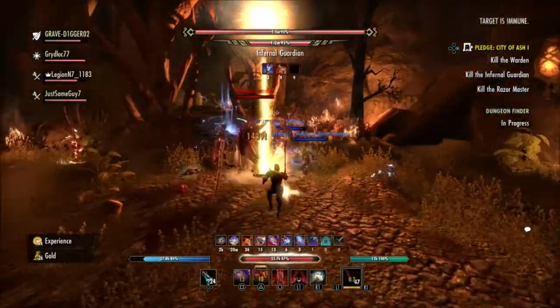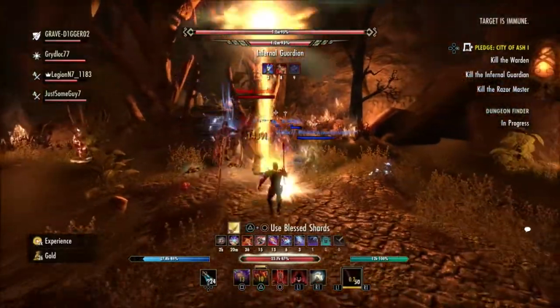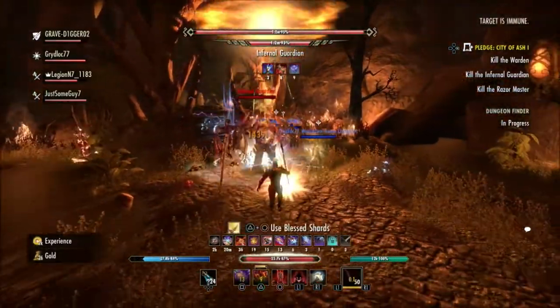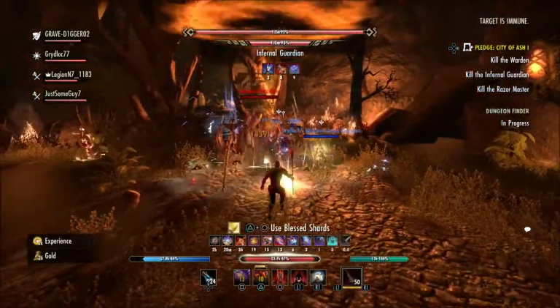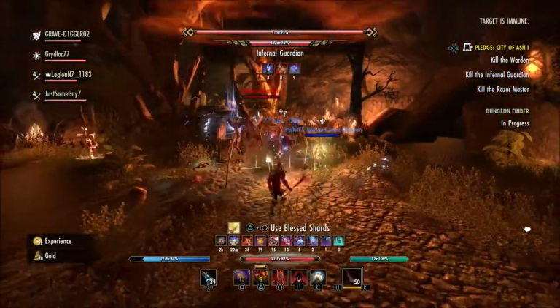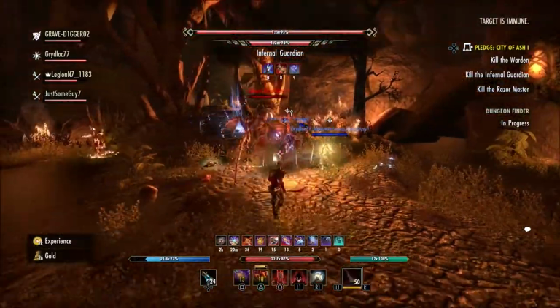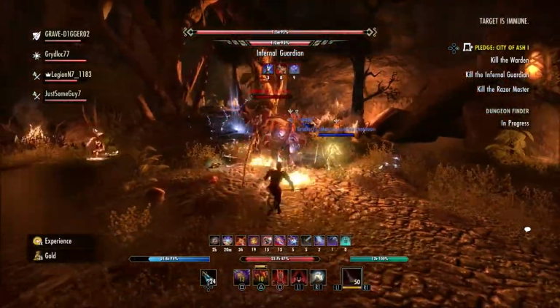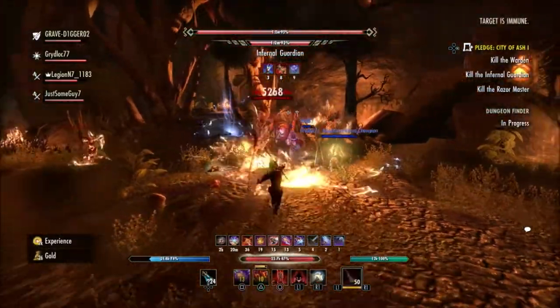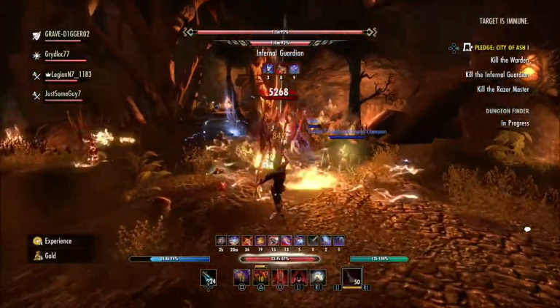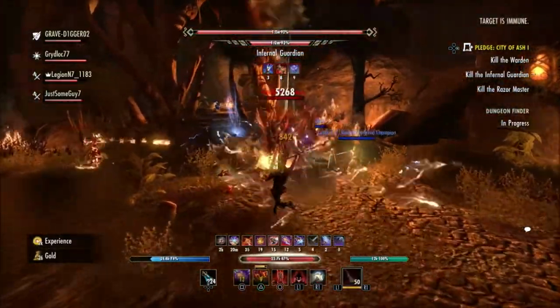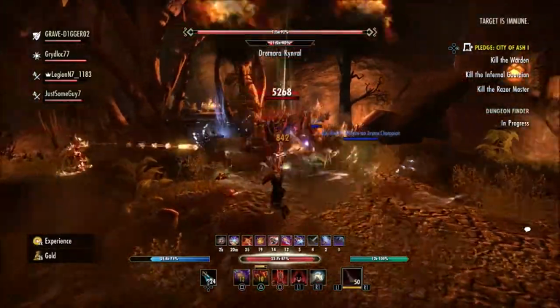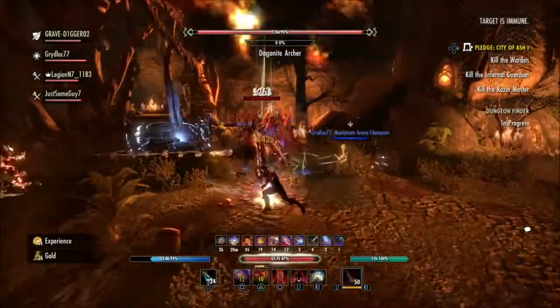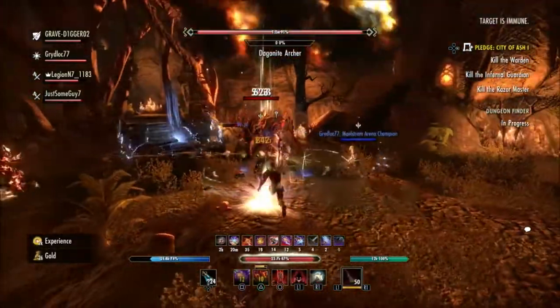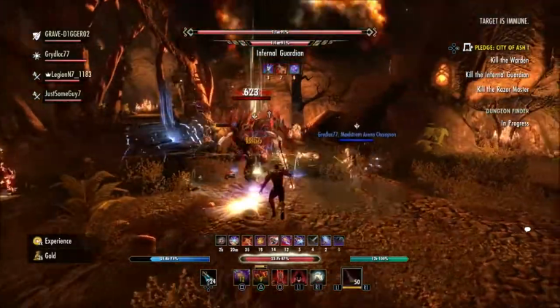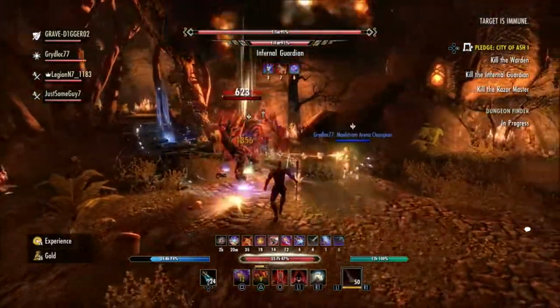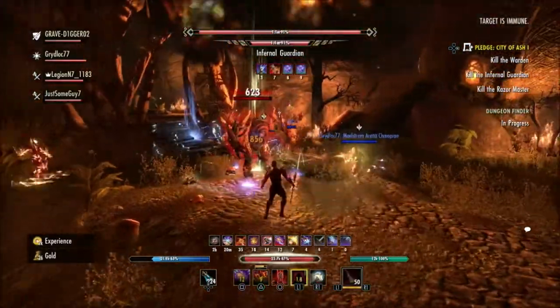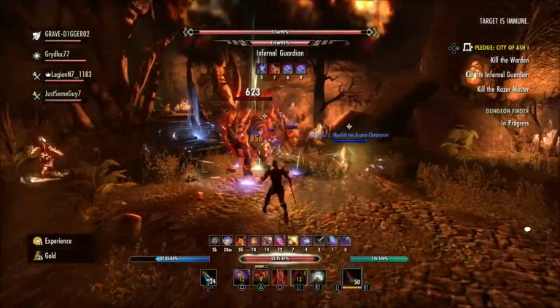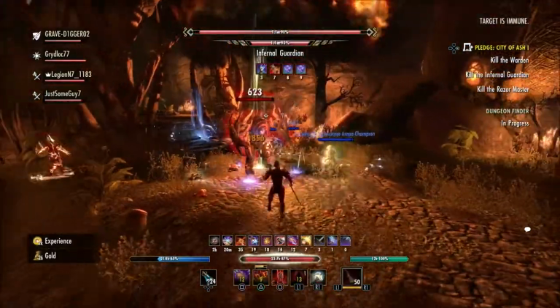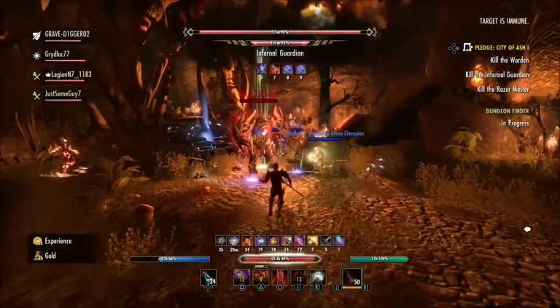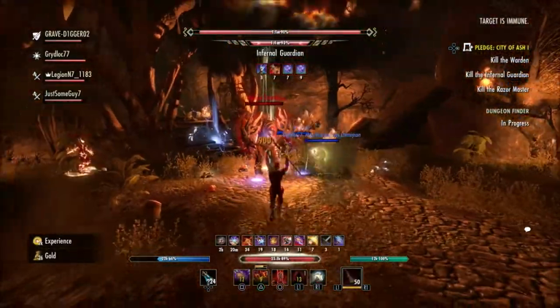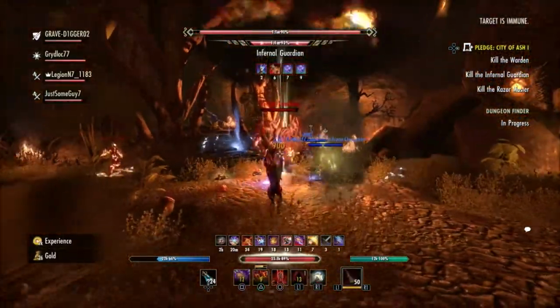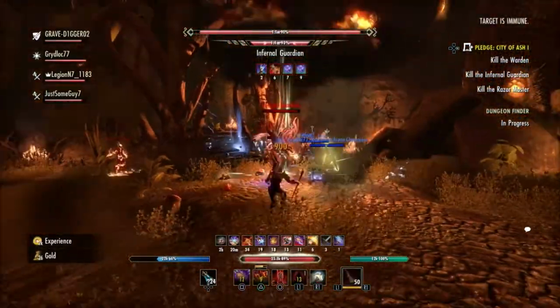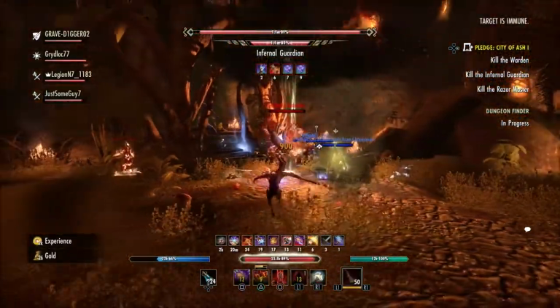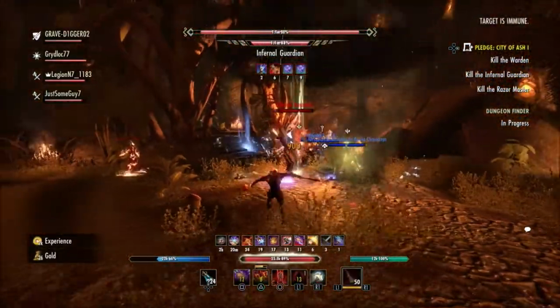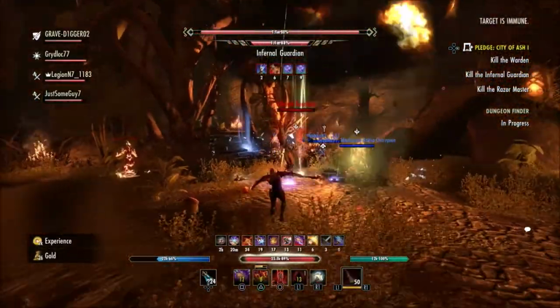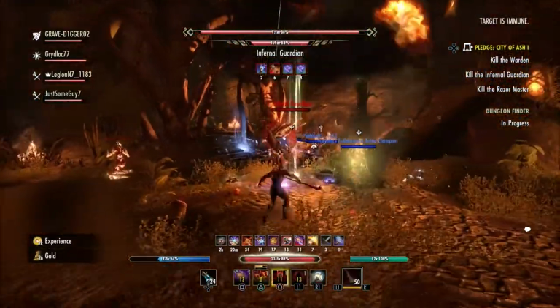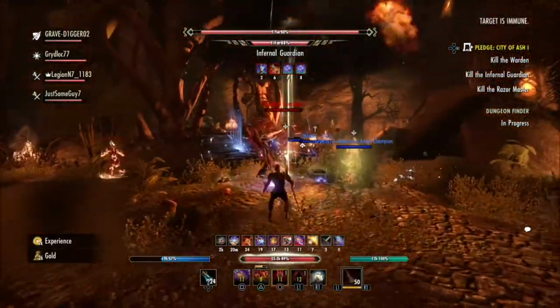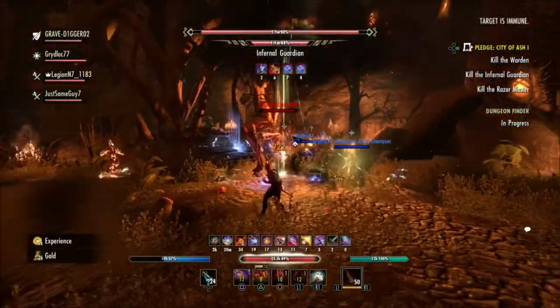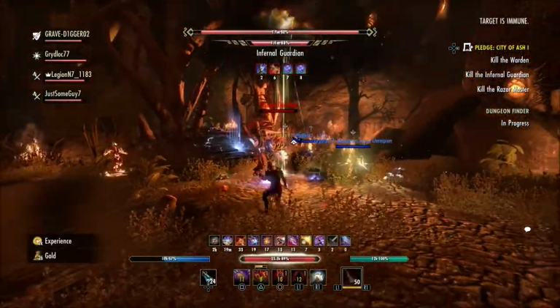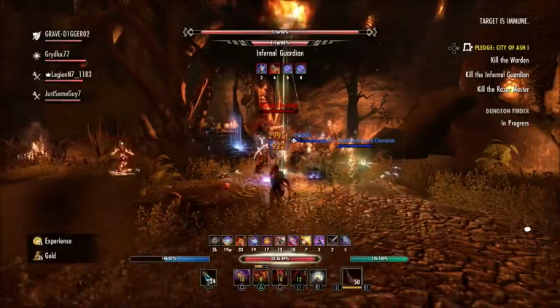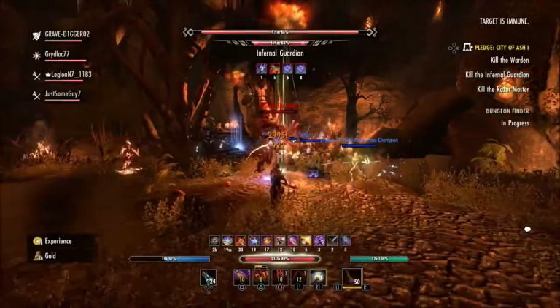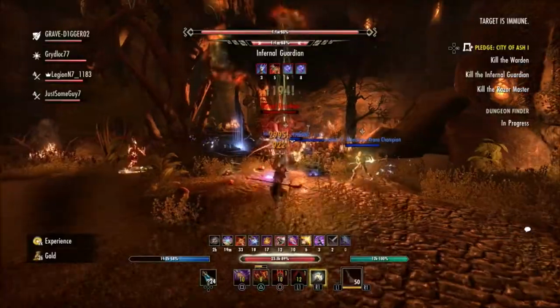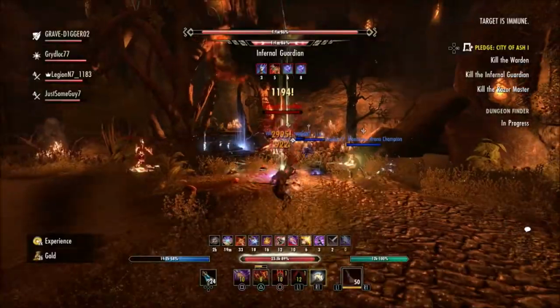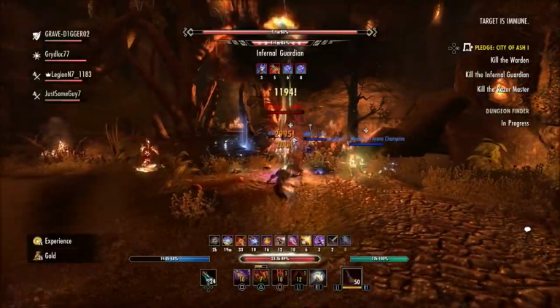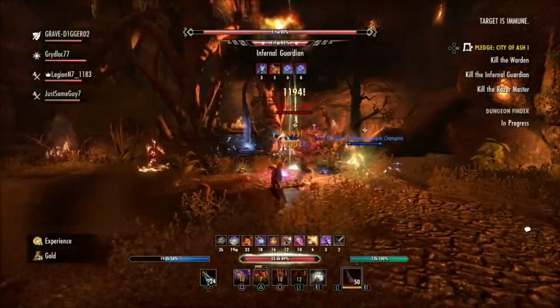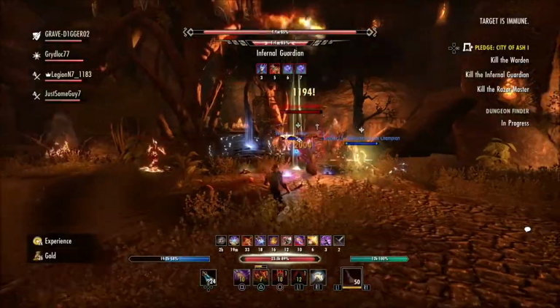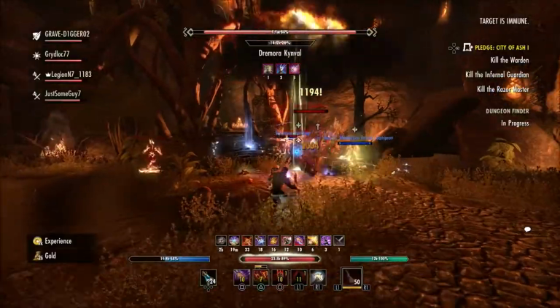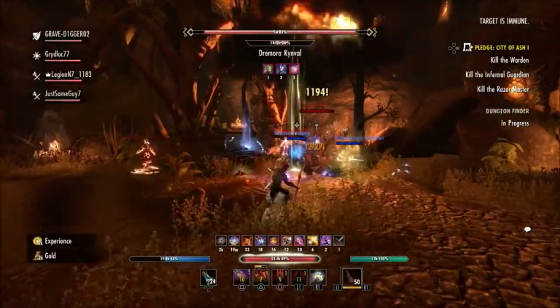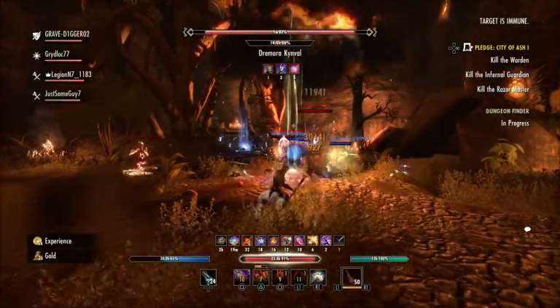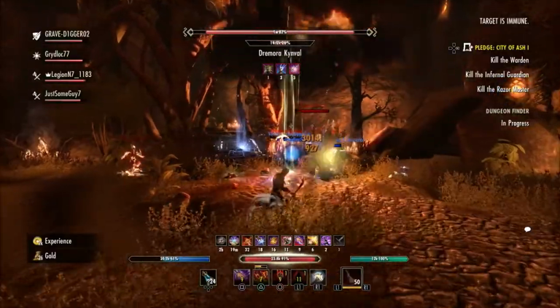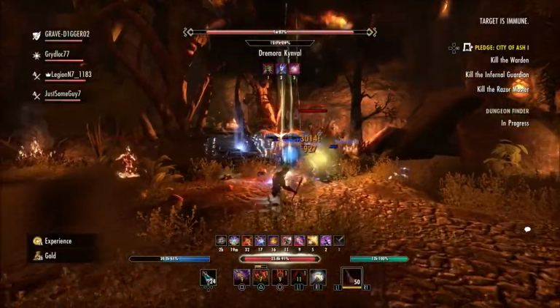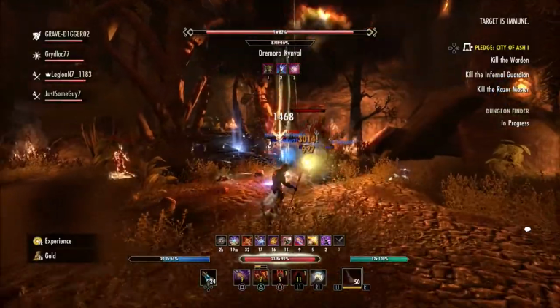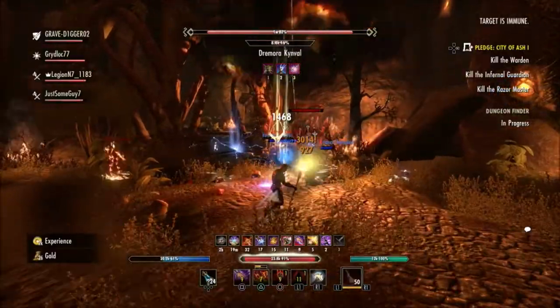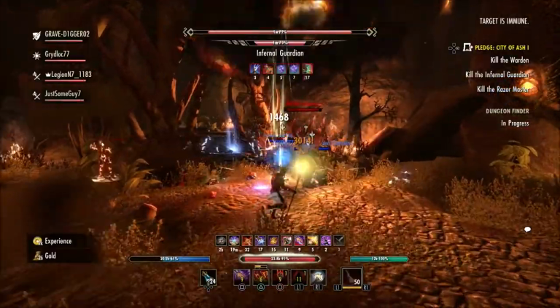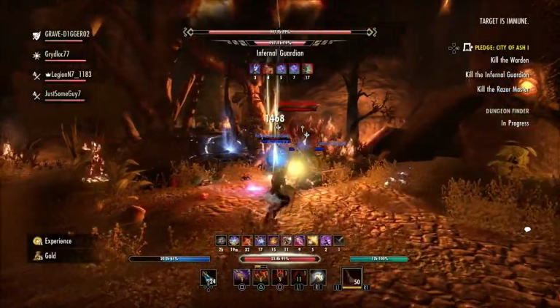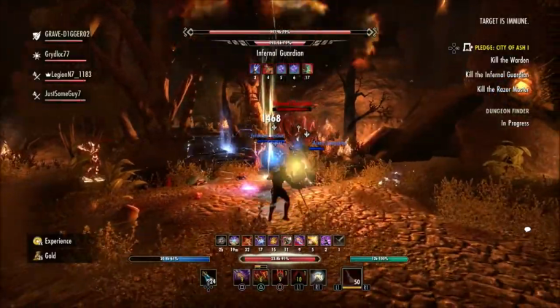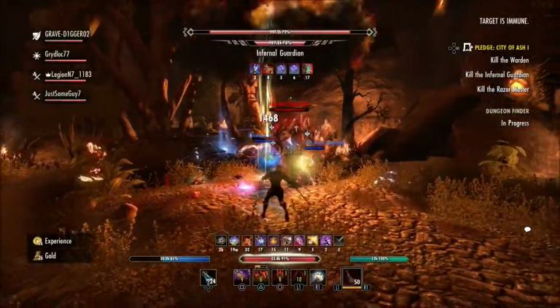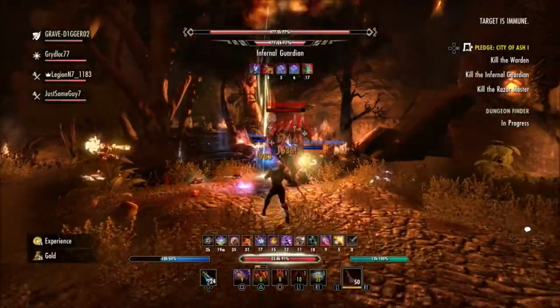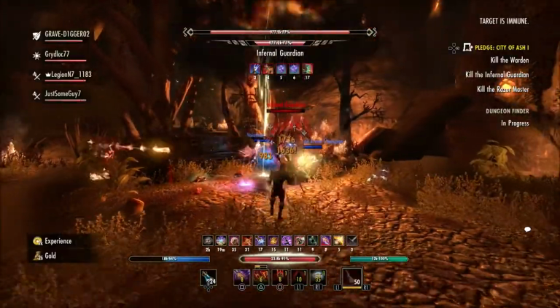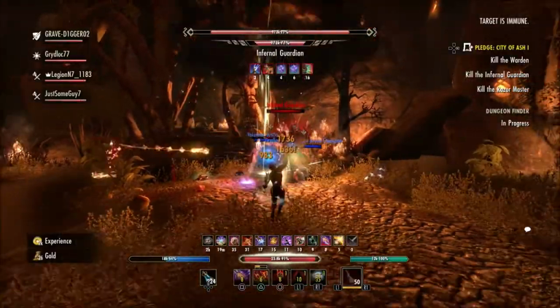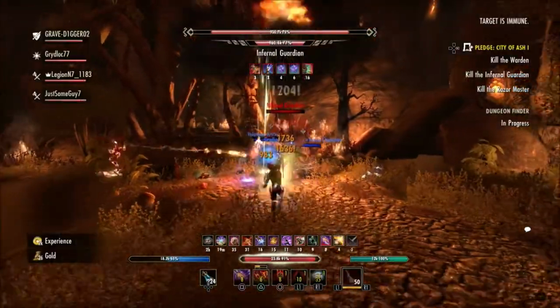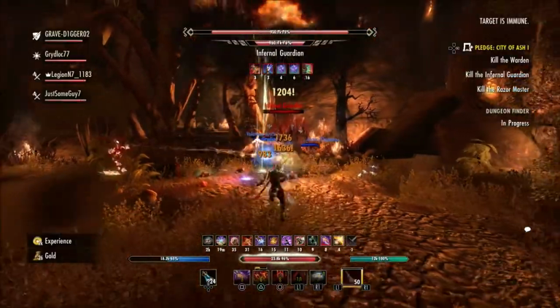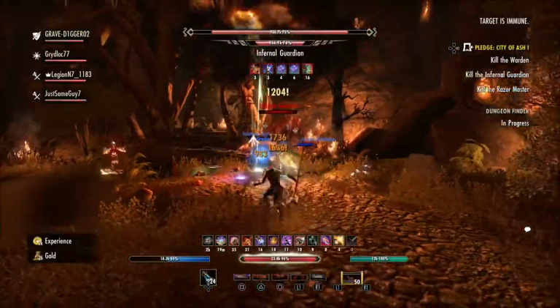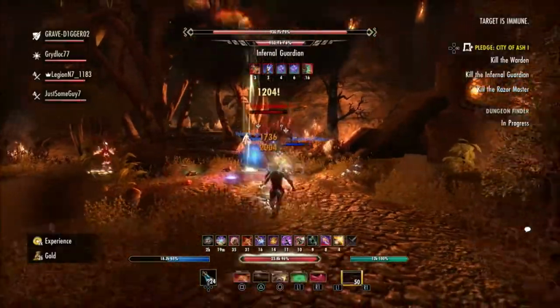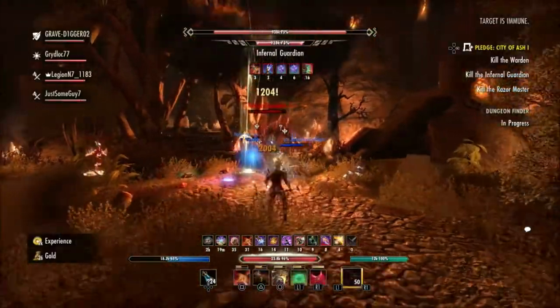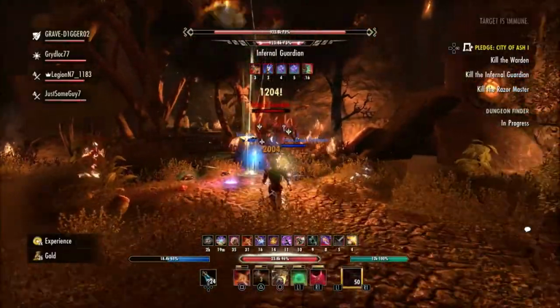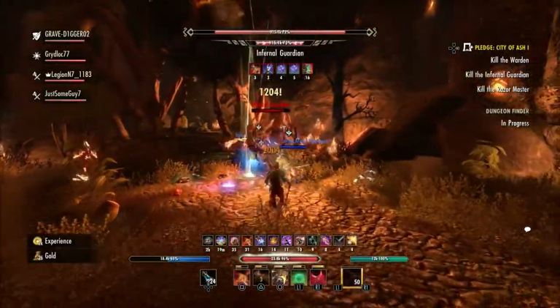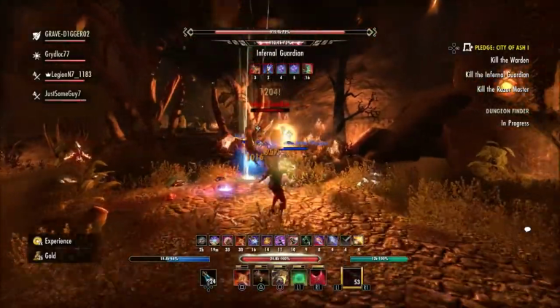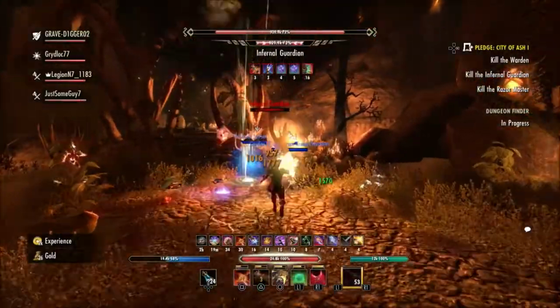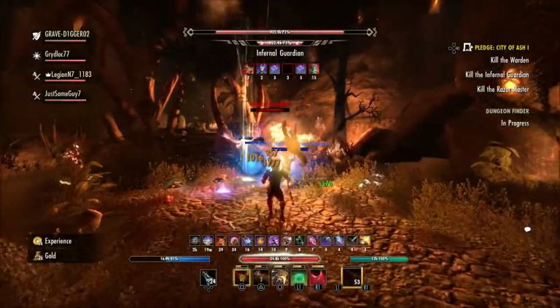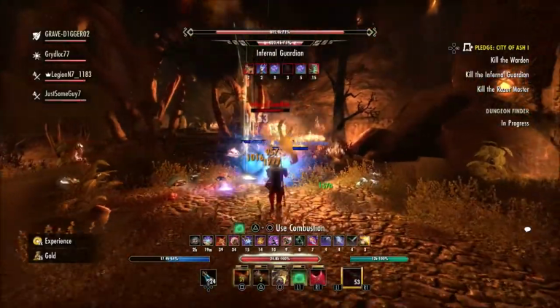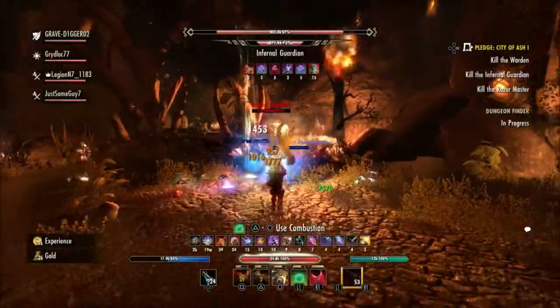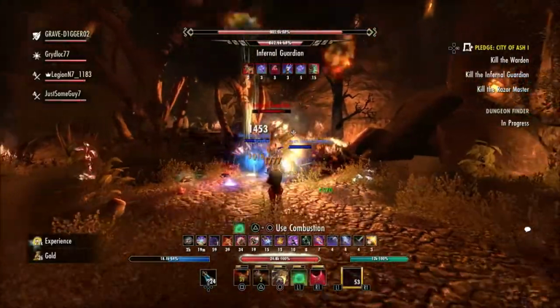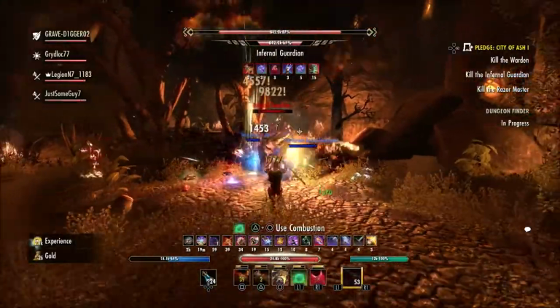My bank's already got almost 200 items in it of just character gear between tanks, DPS, stam, magic, that kind of thing.